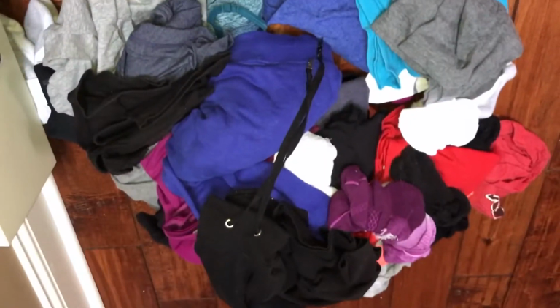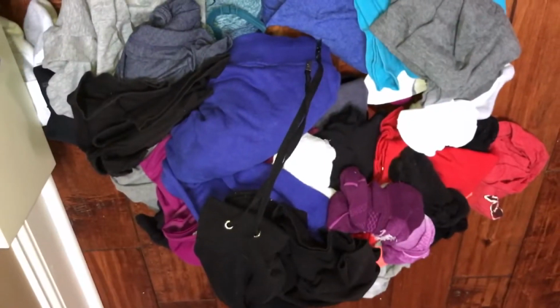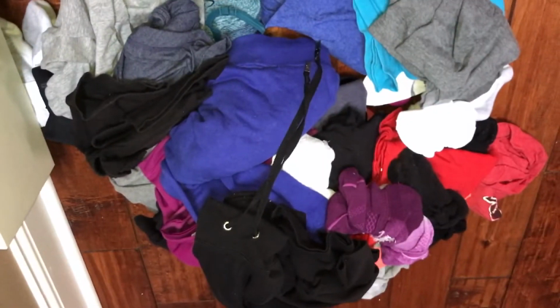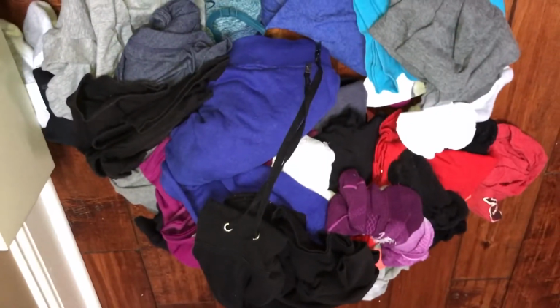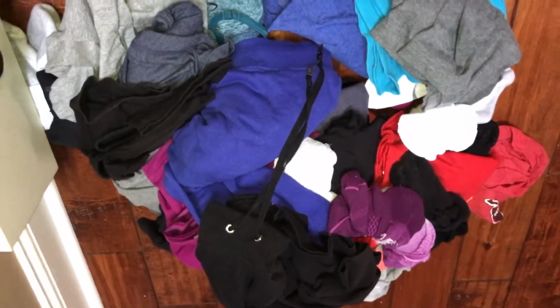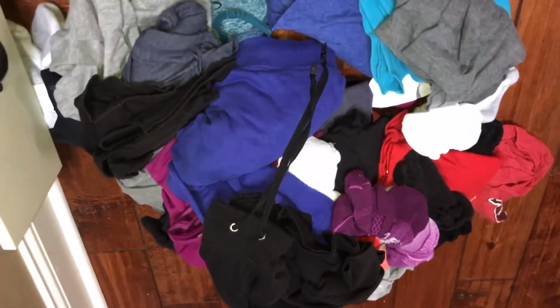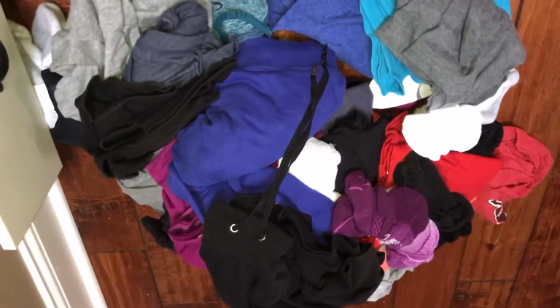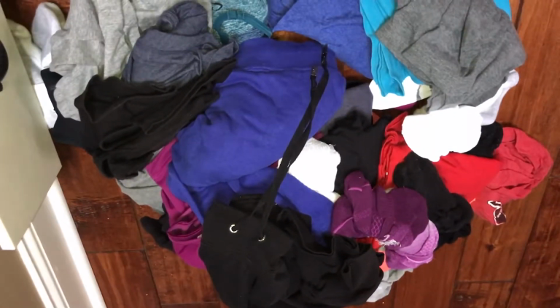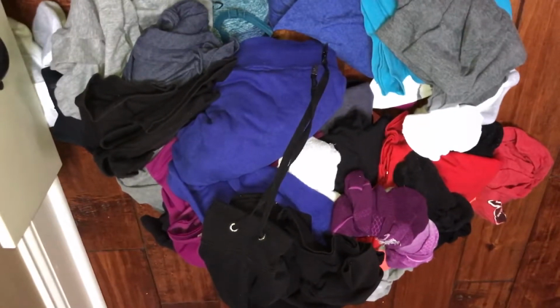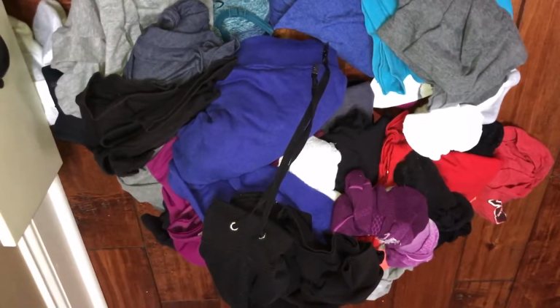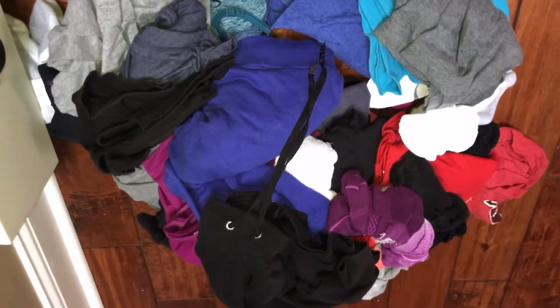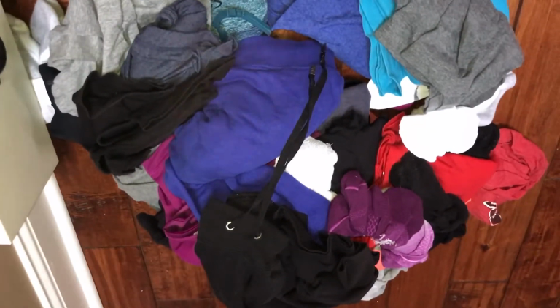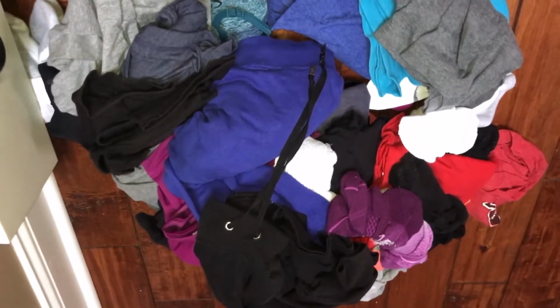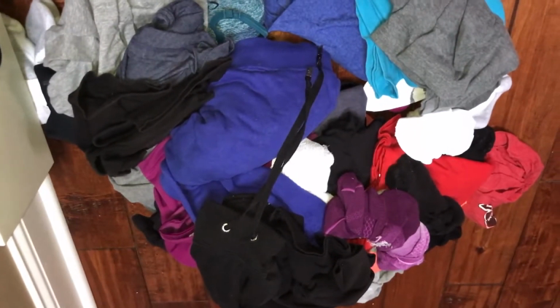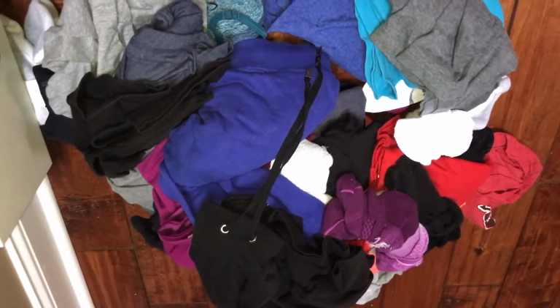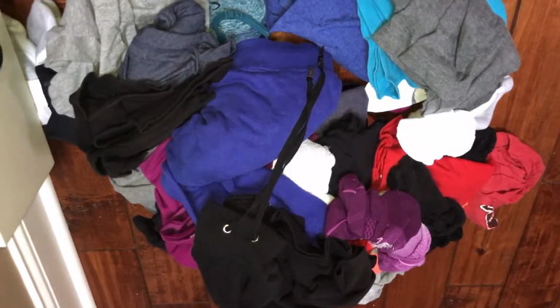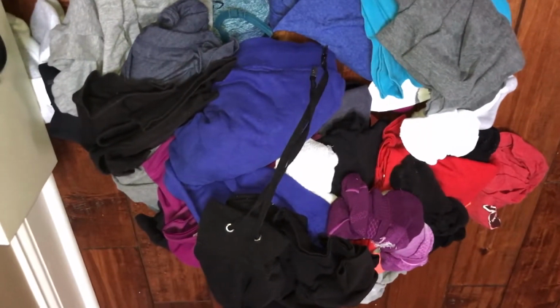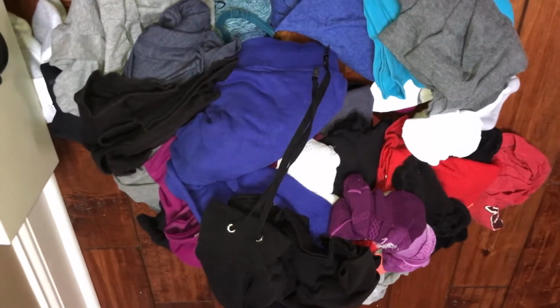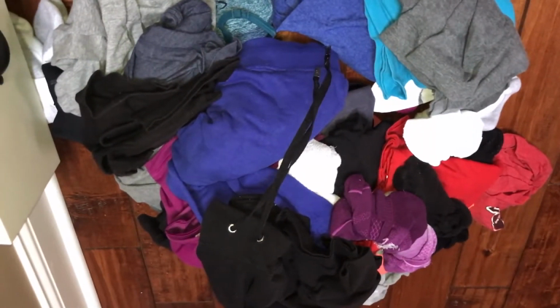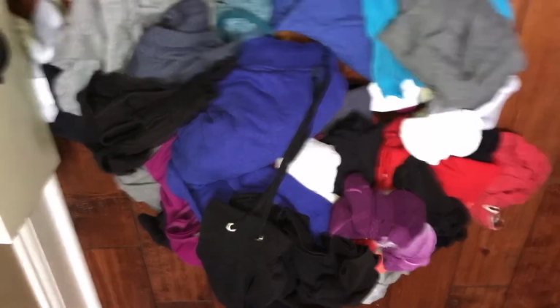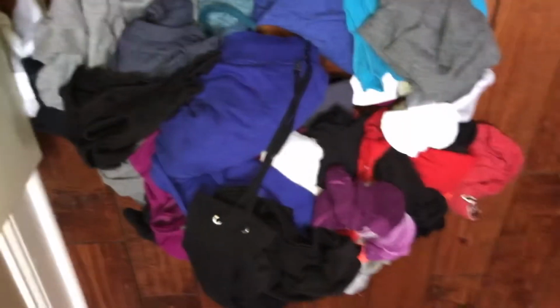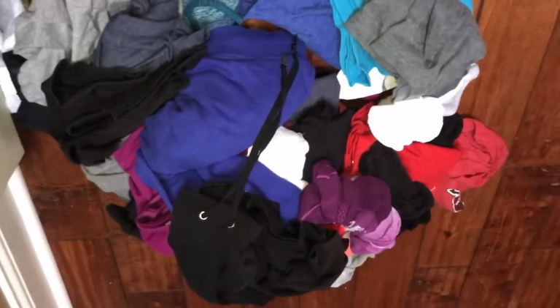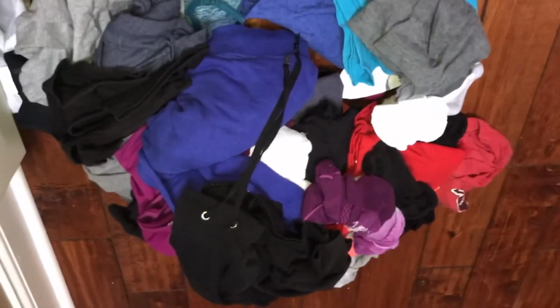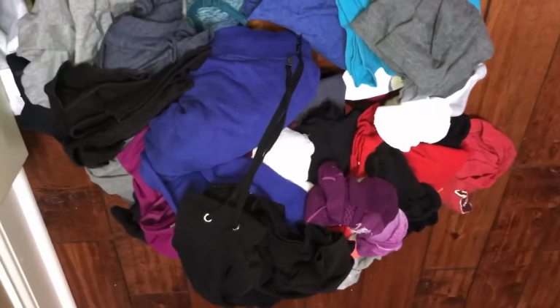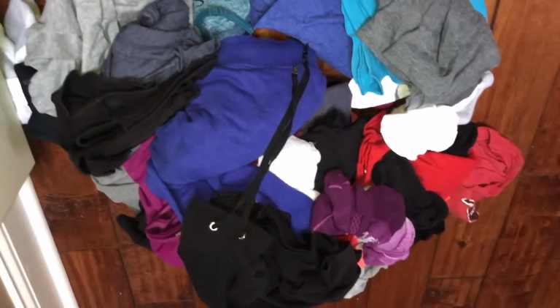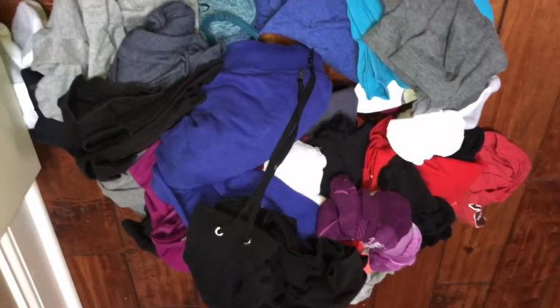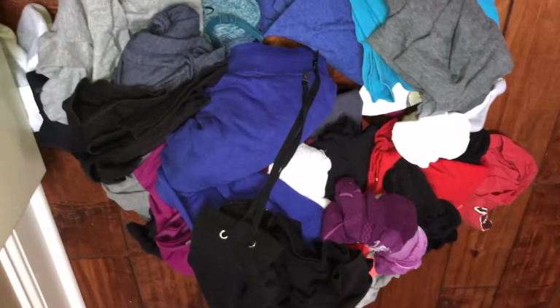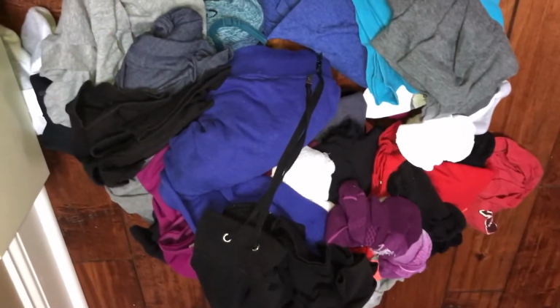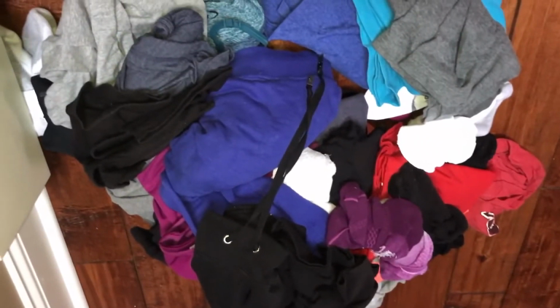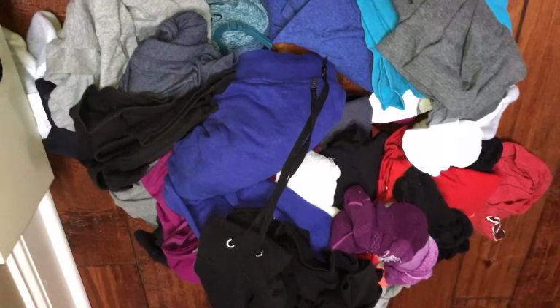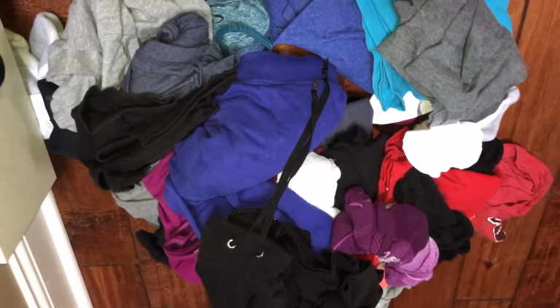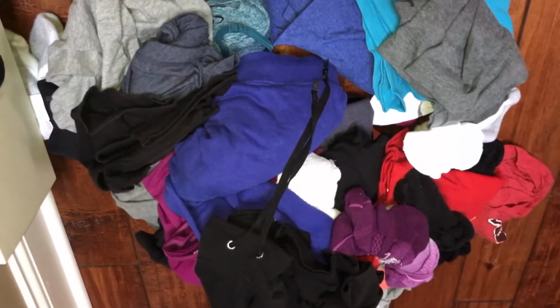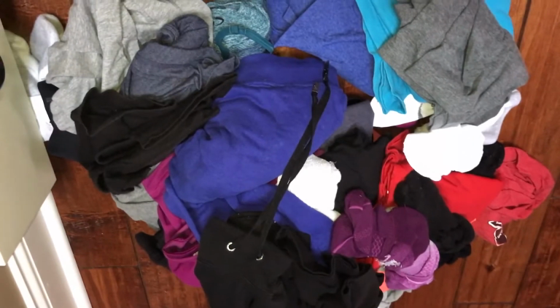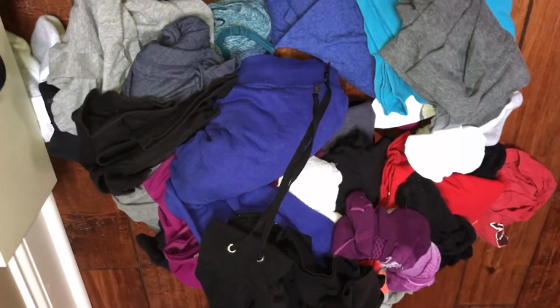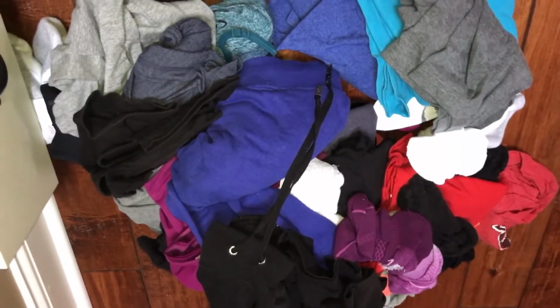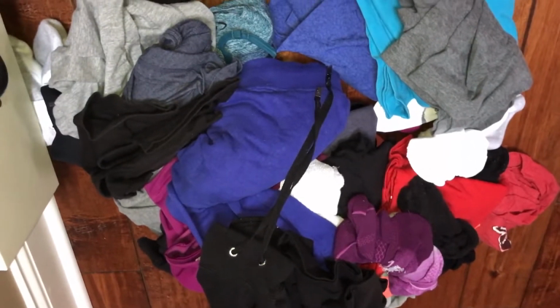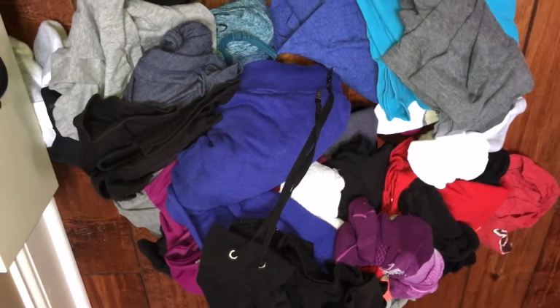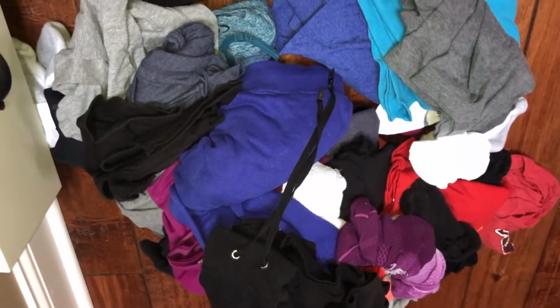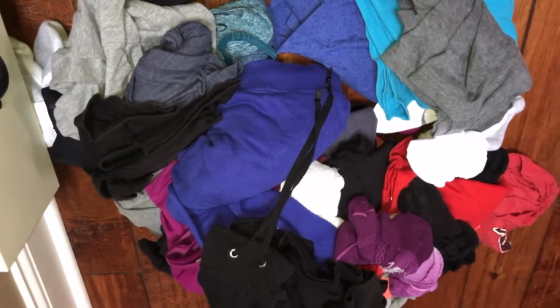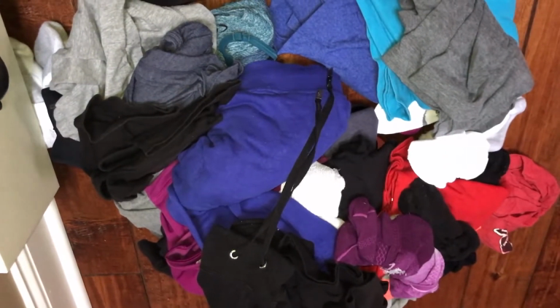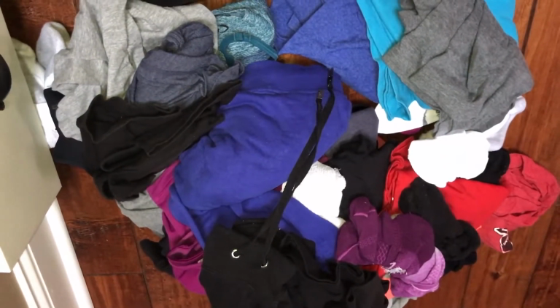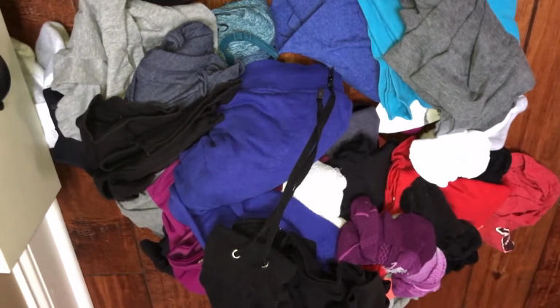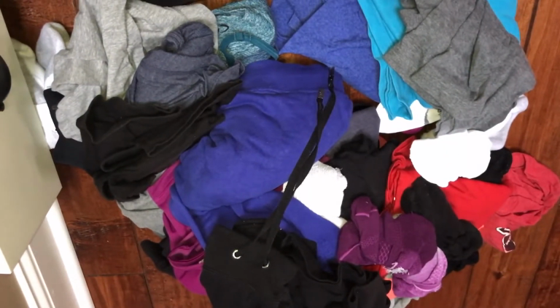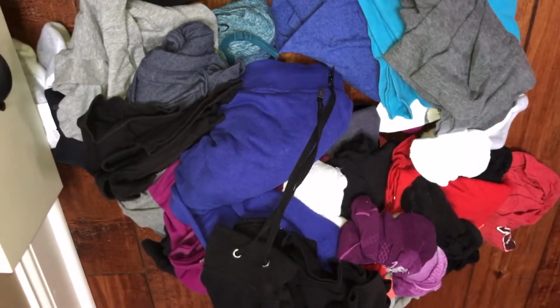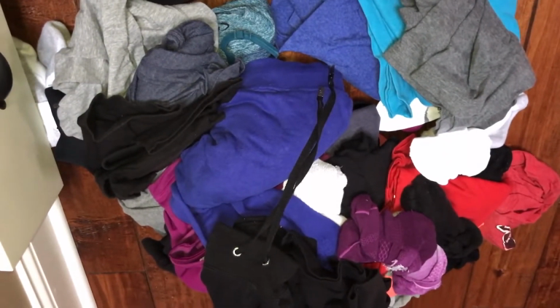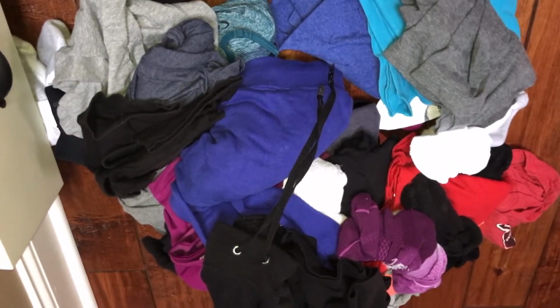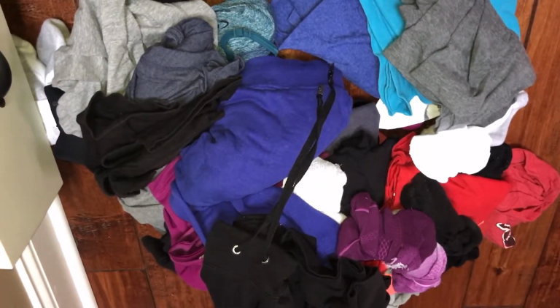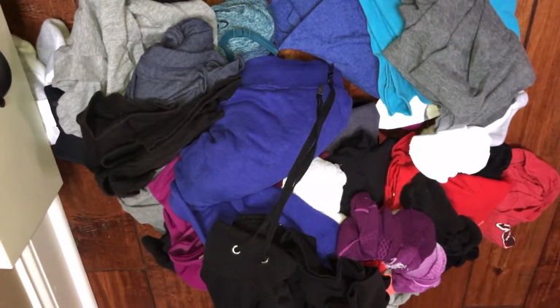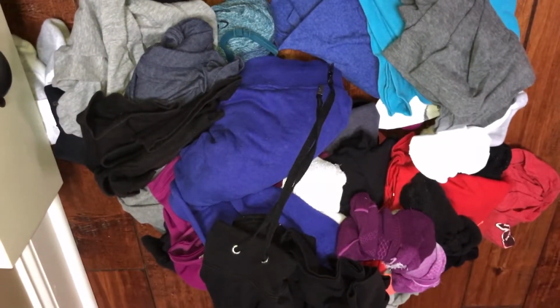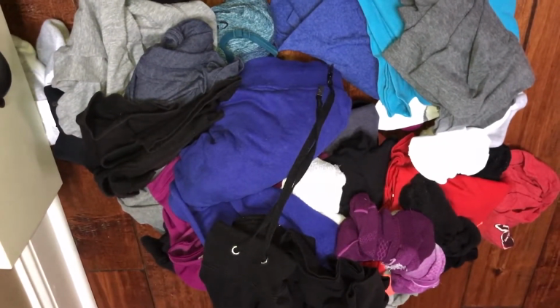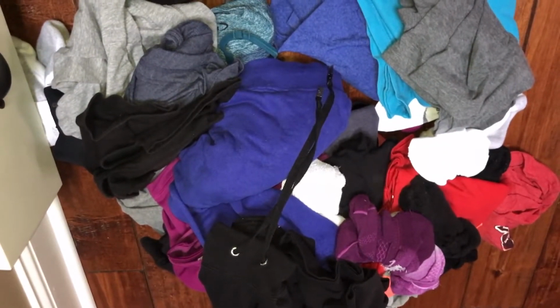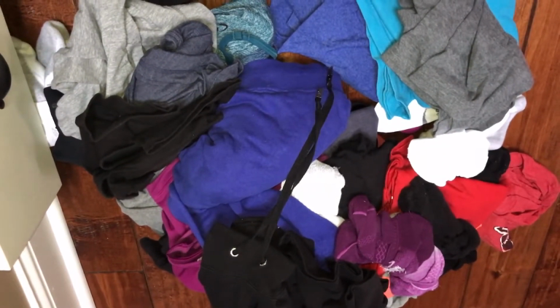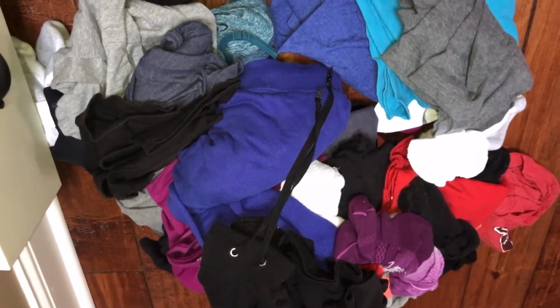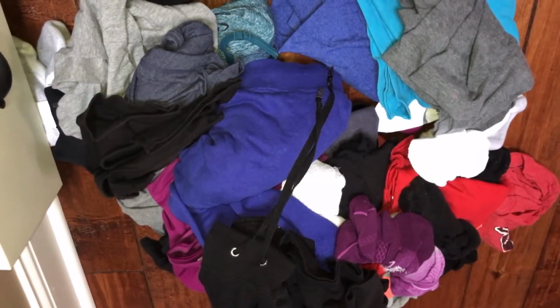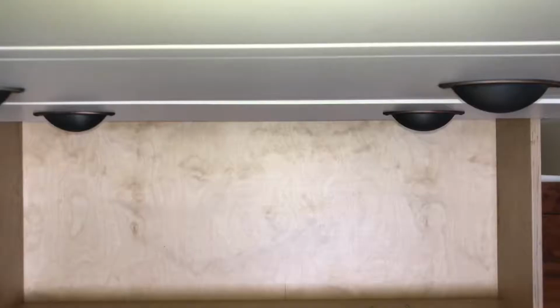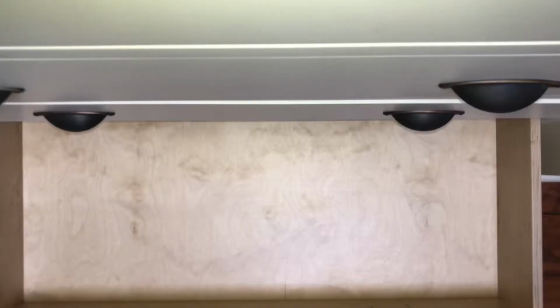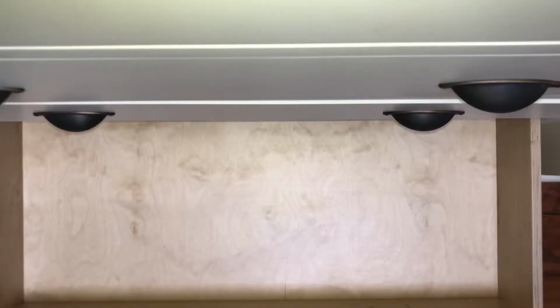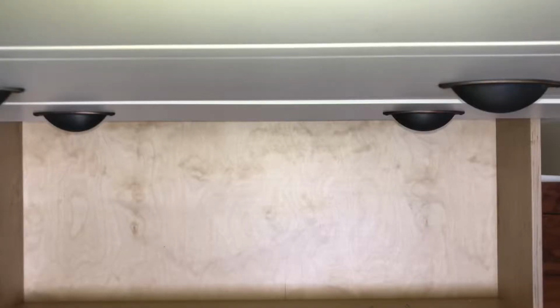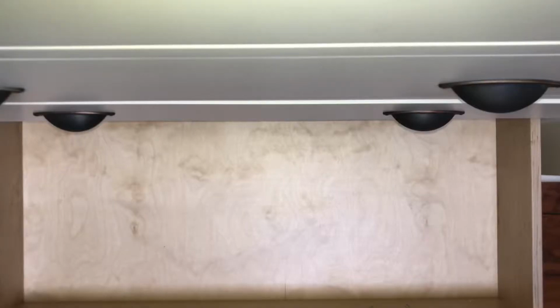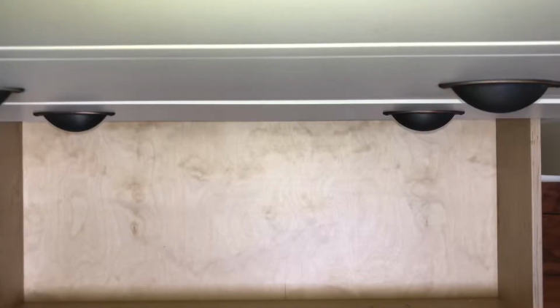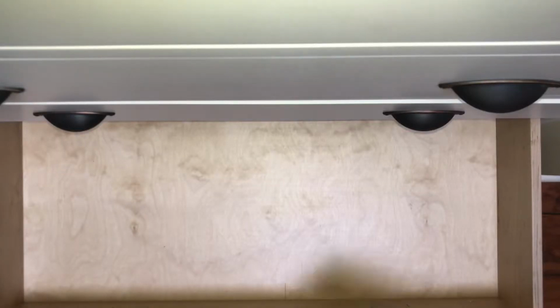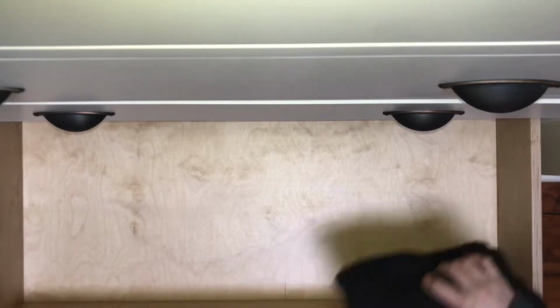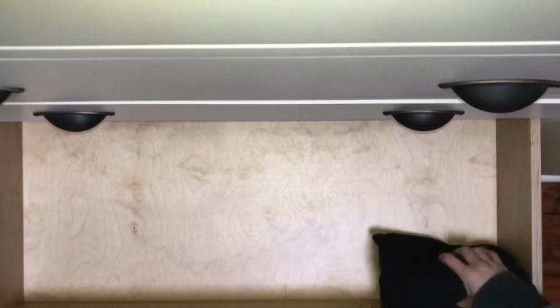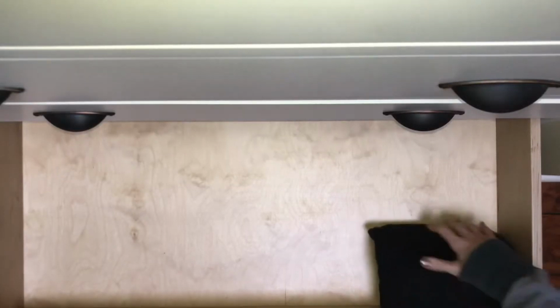Here is the pile of stuff. I'm going to go through and fold them as she suggests, and then we'll see what the drawer looks like when we are all done.